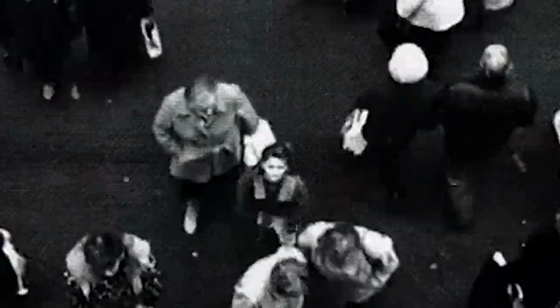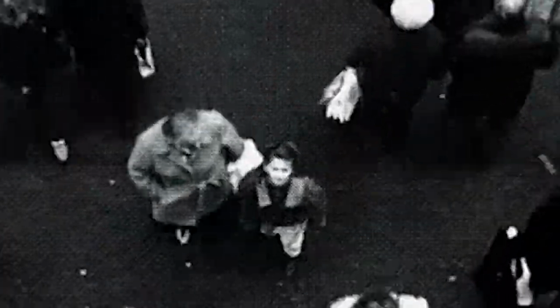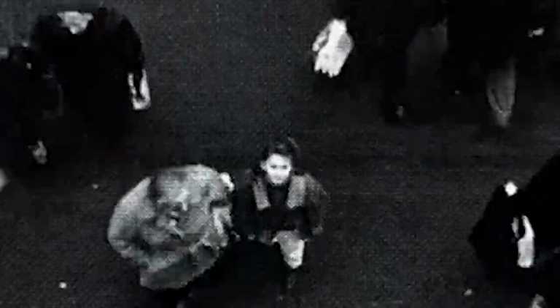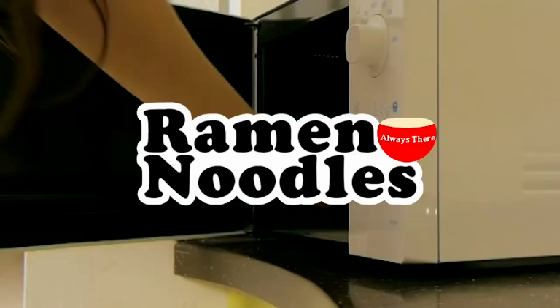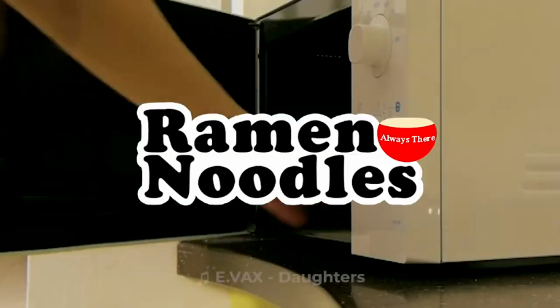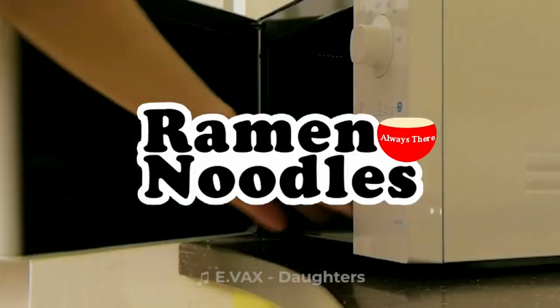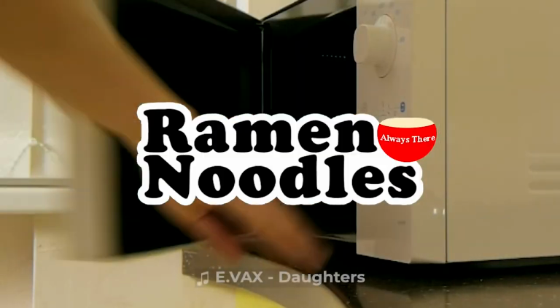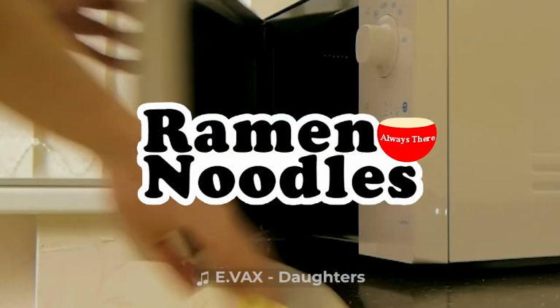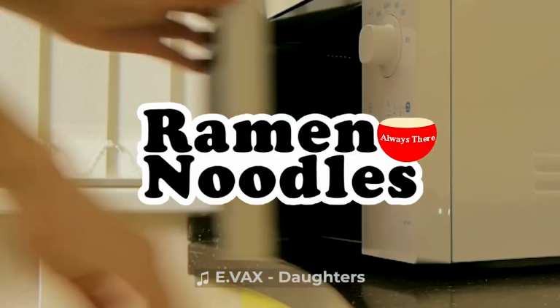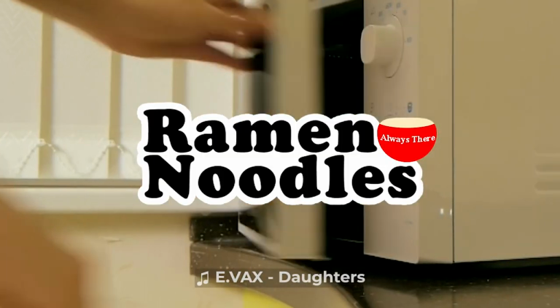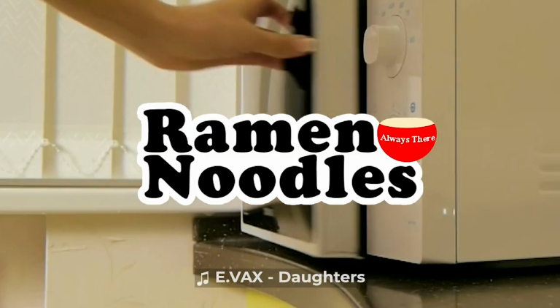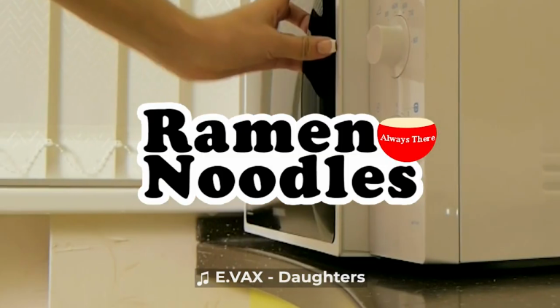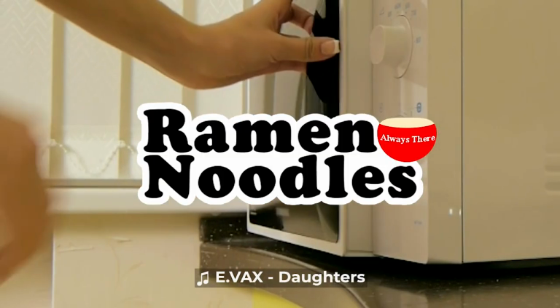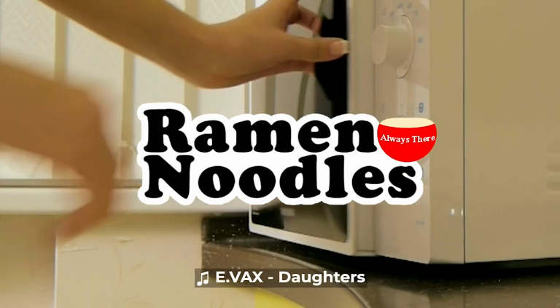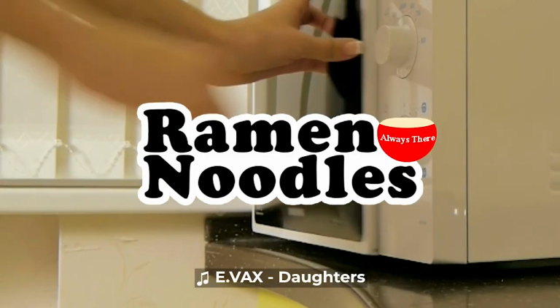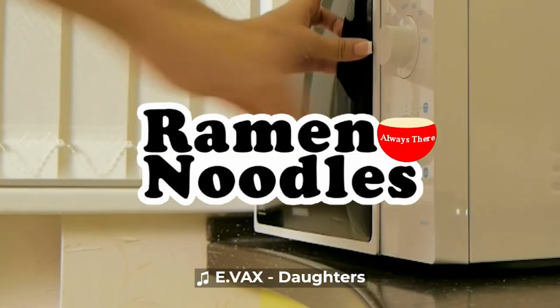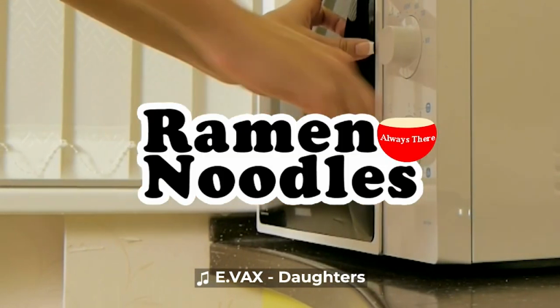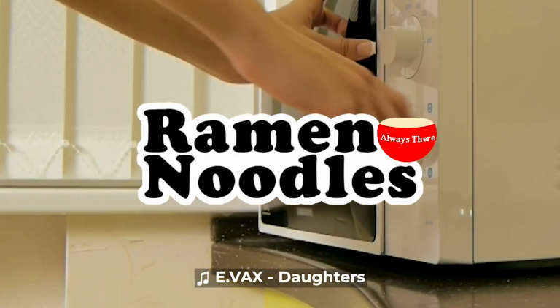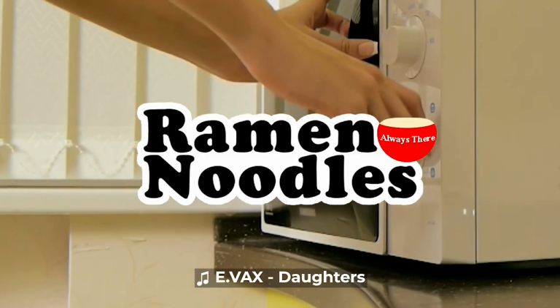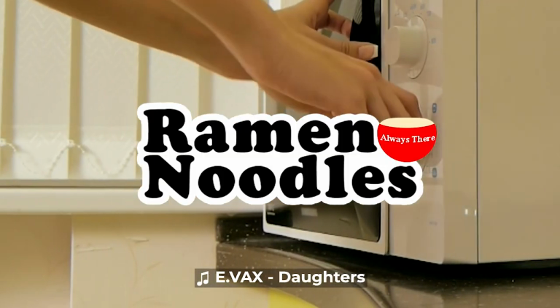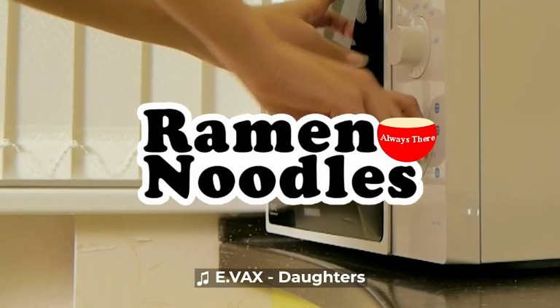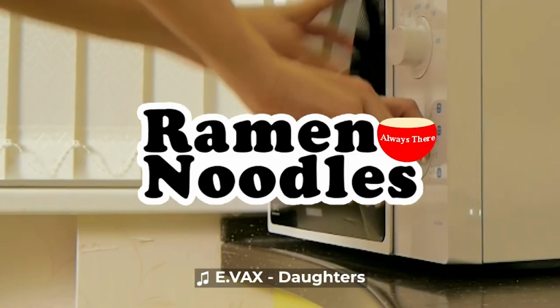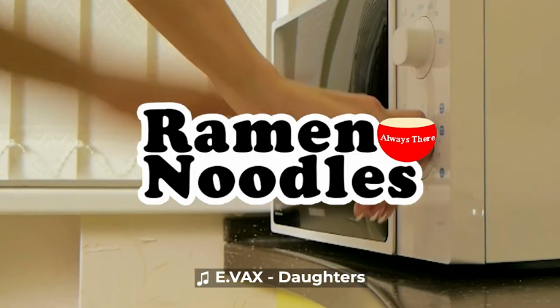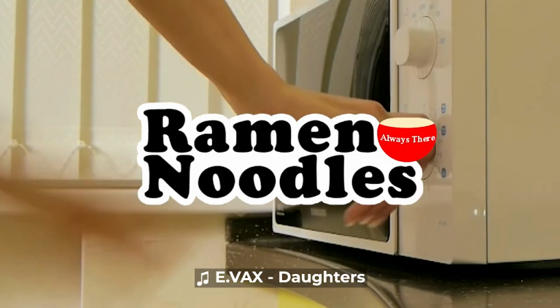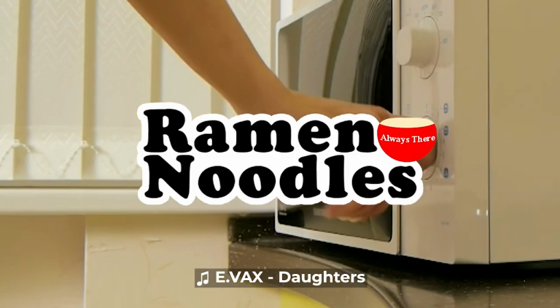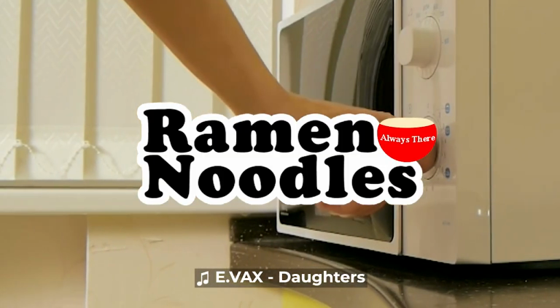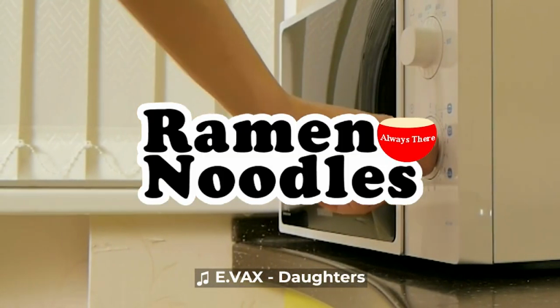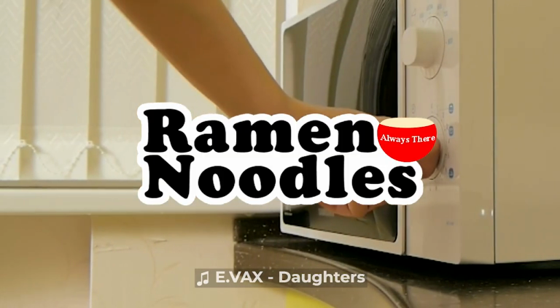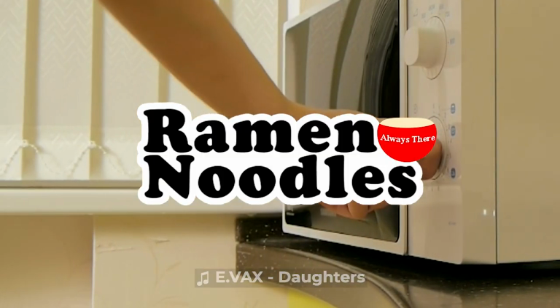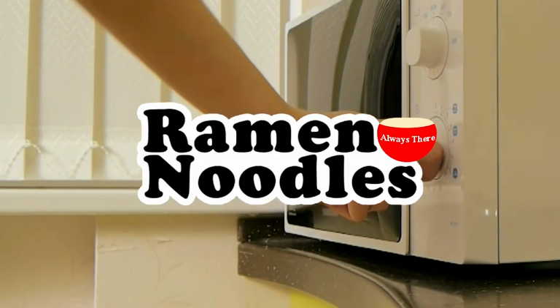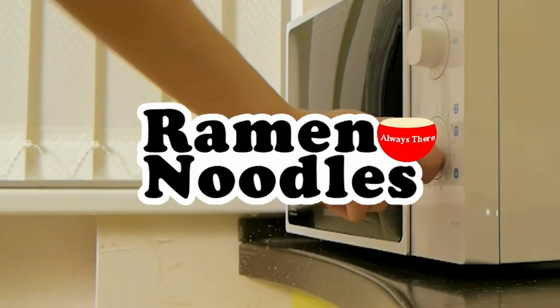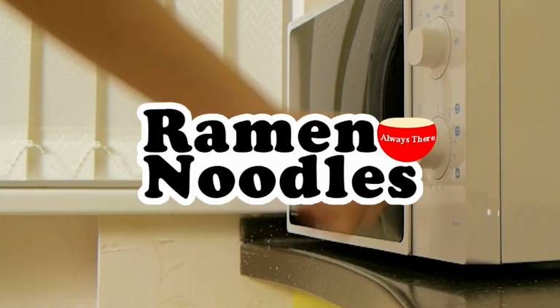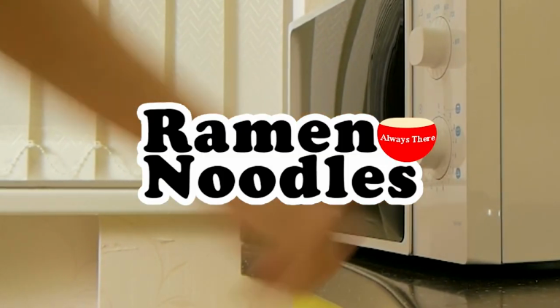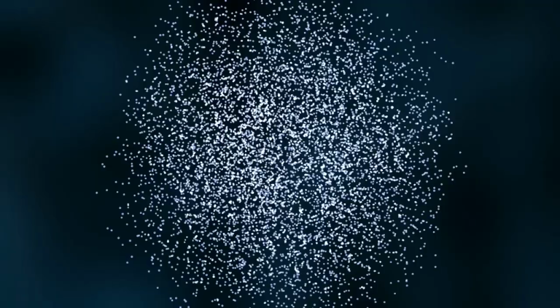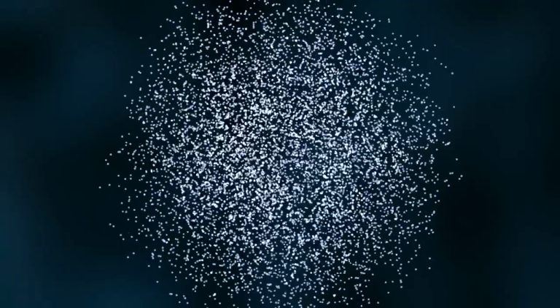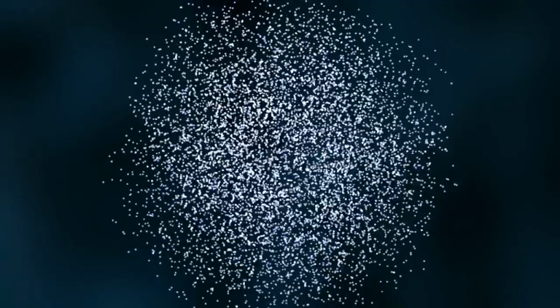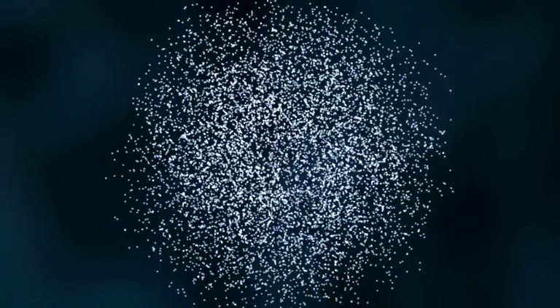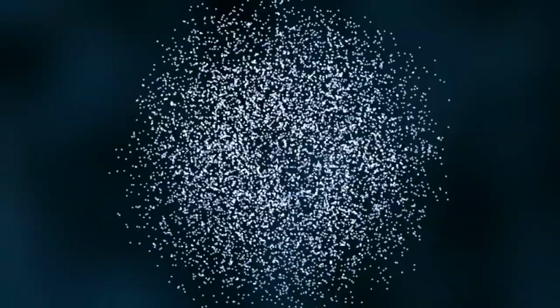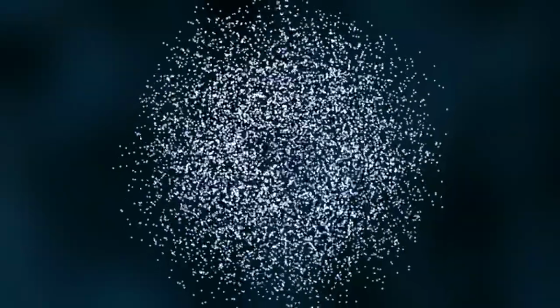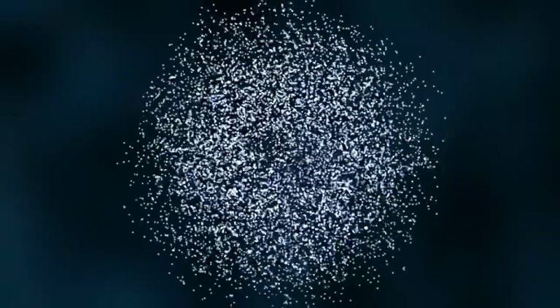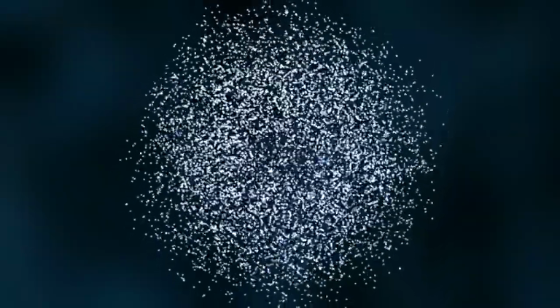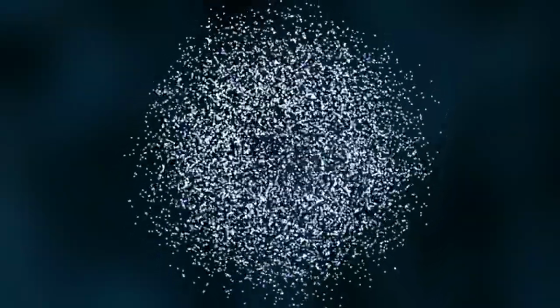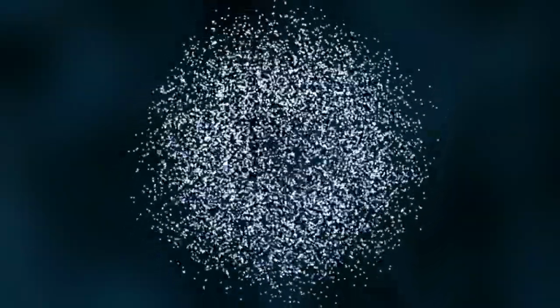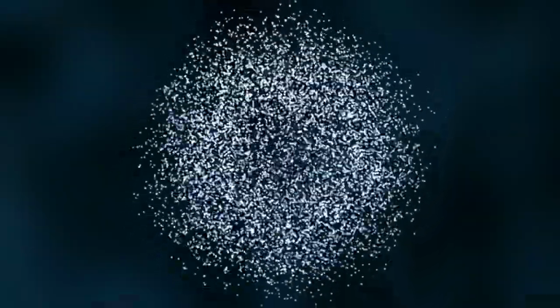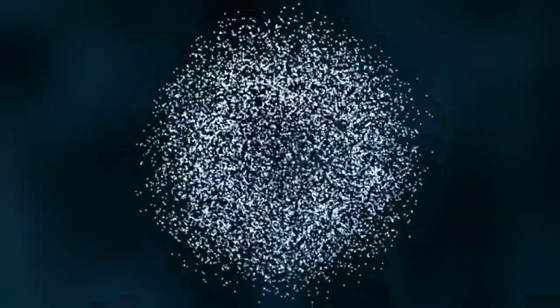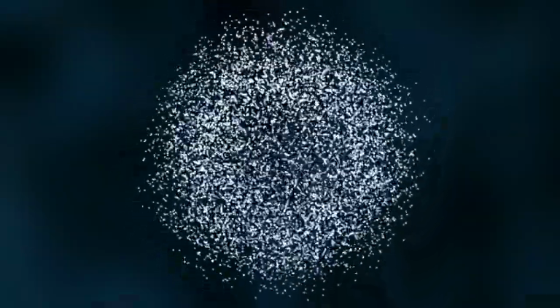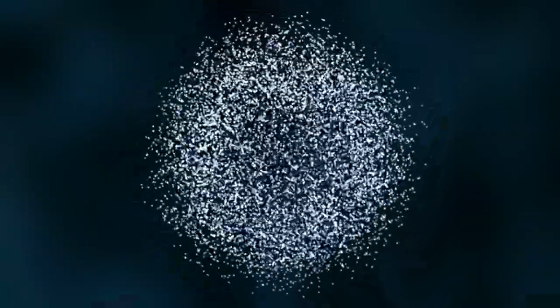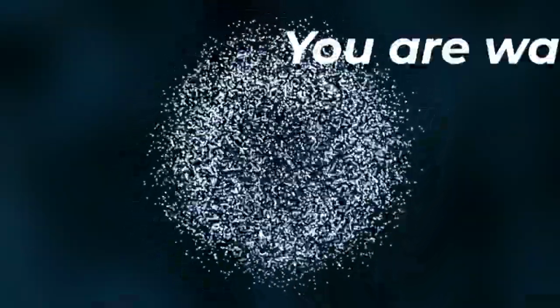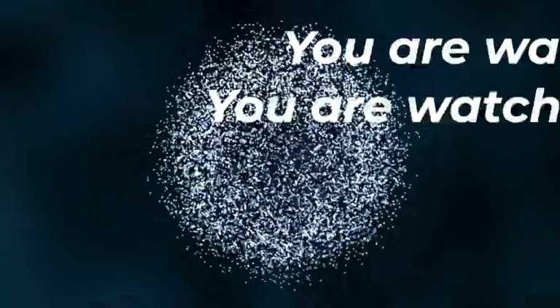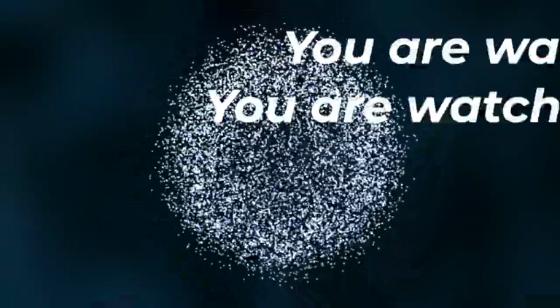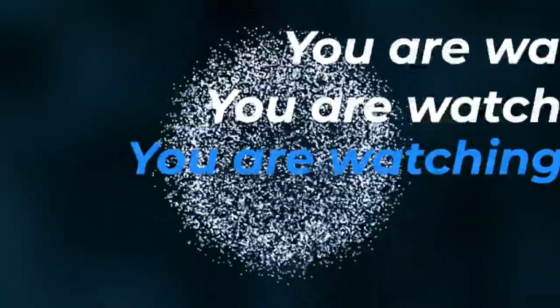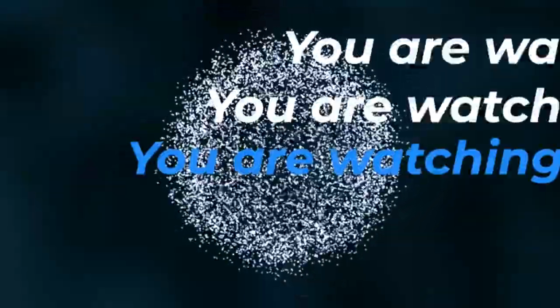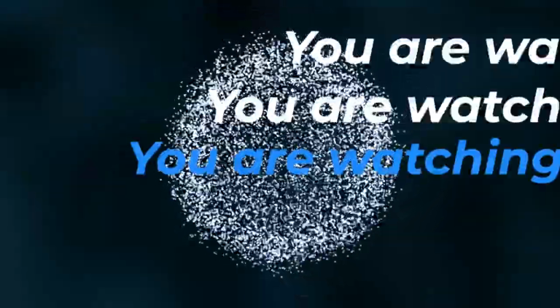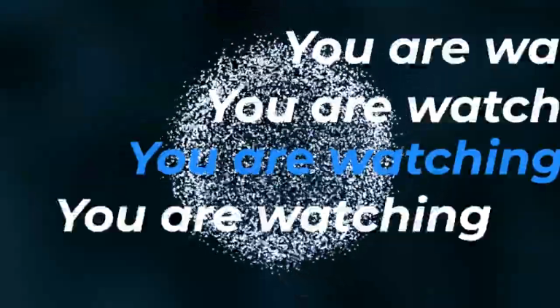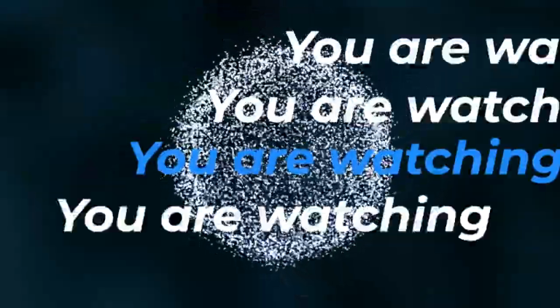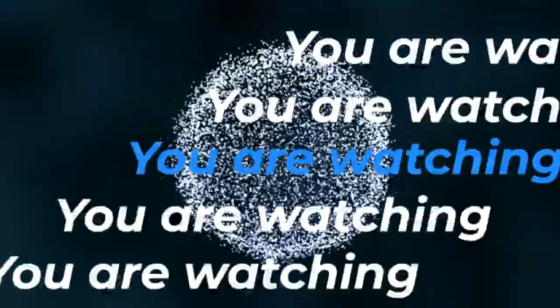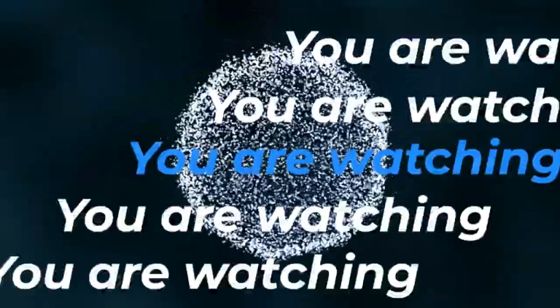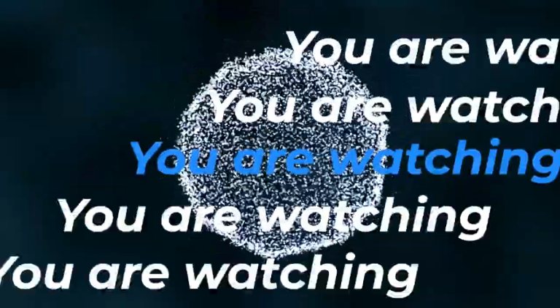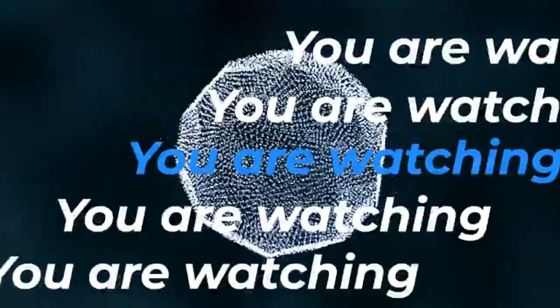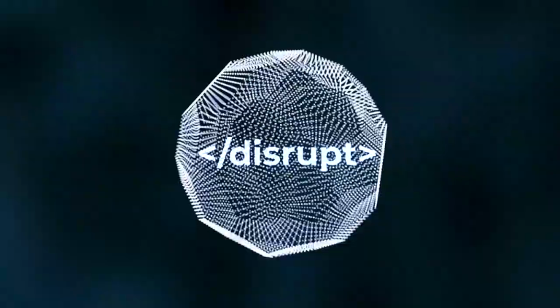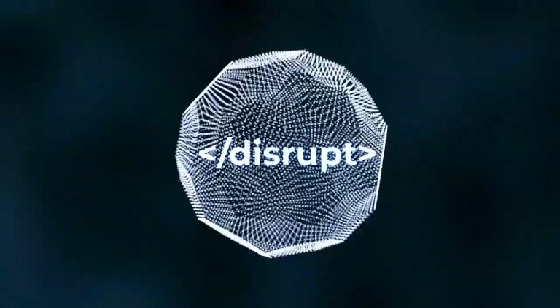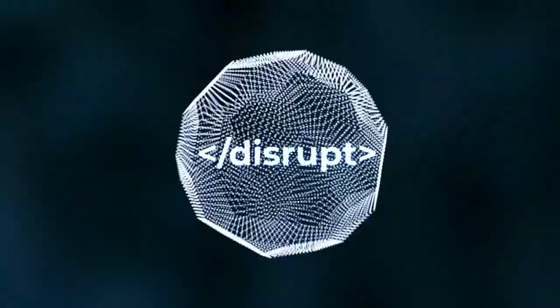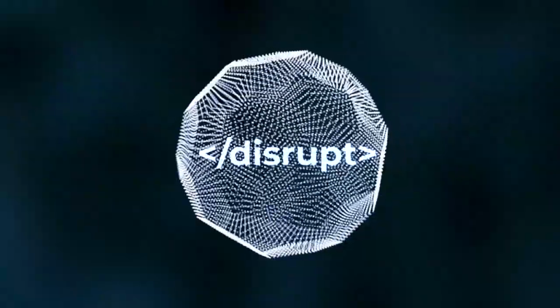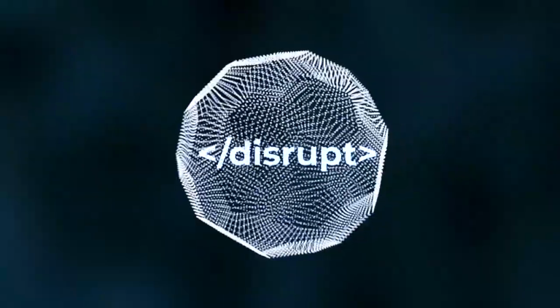Today's video is sponsored by Ramen Noodles. You are watching Disrupt.